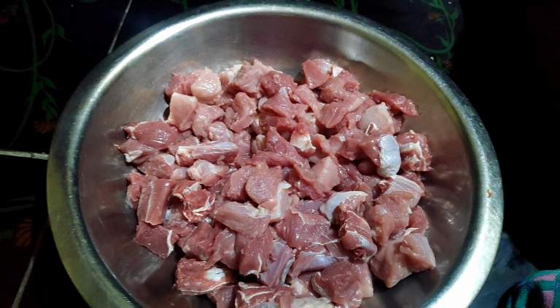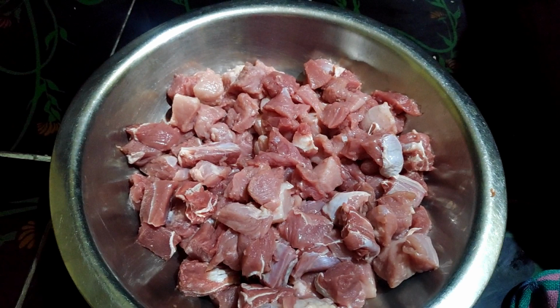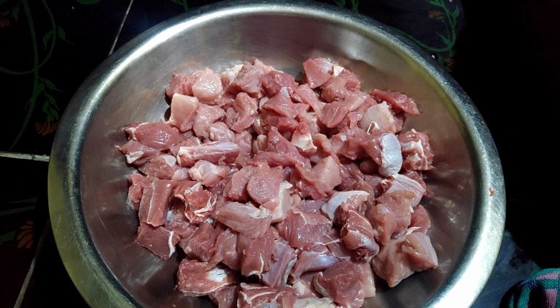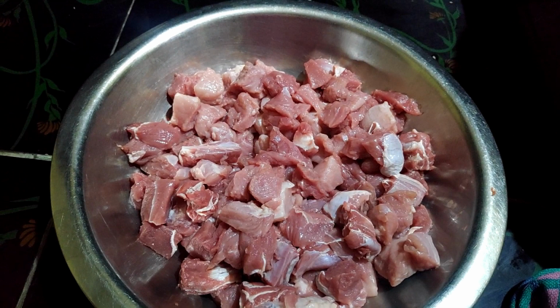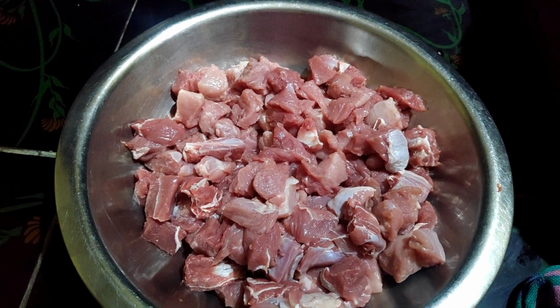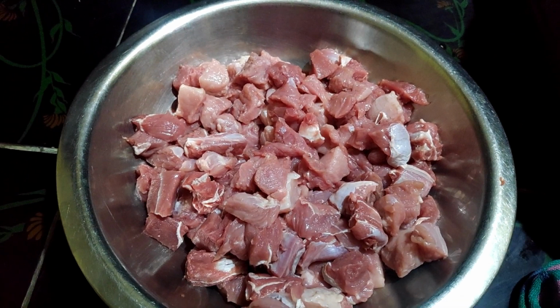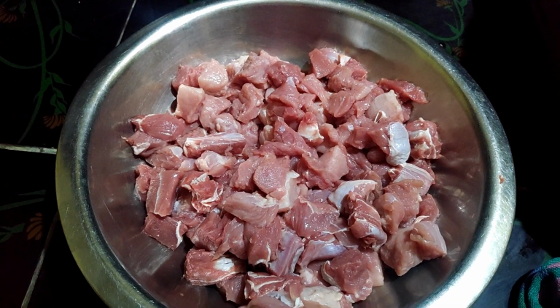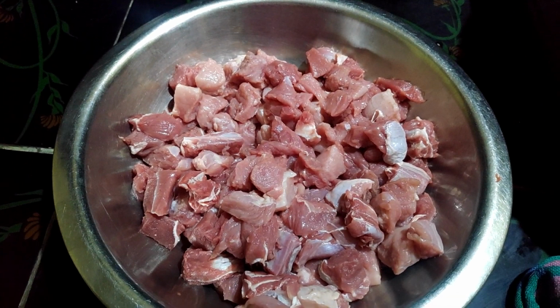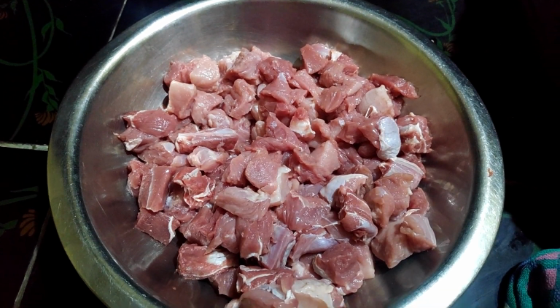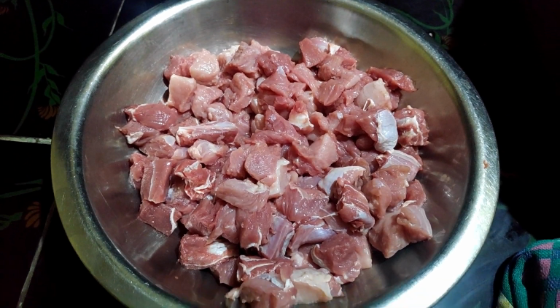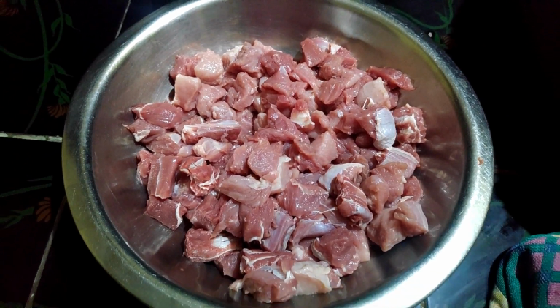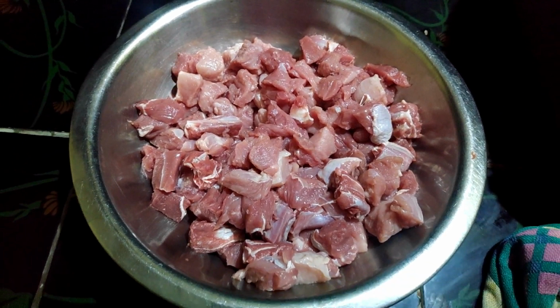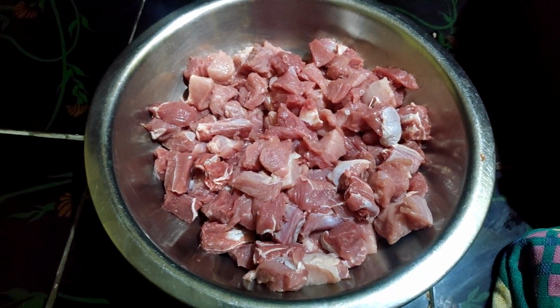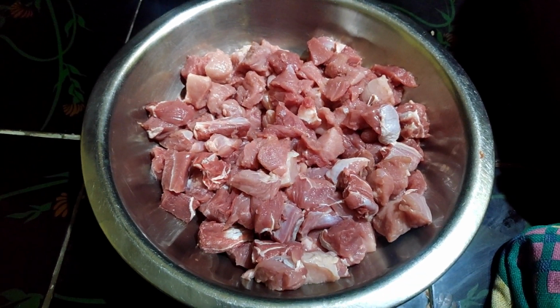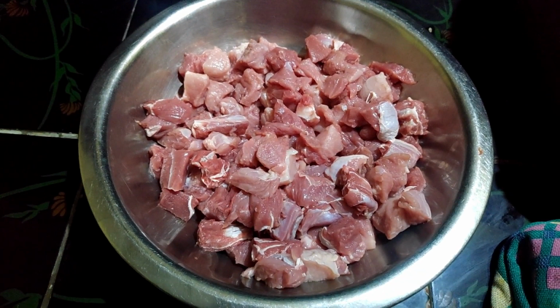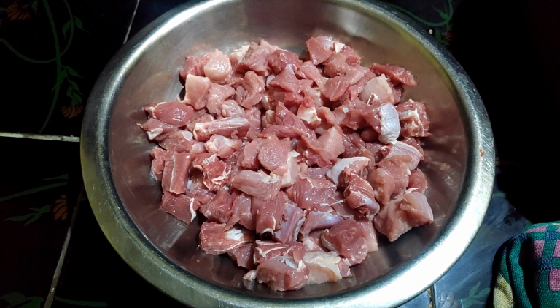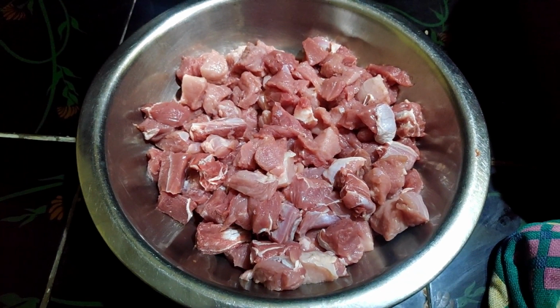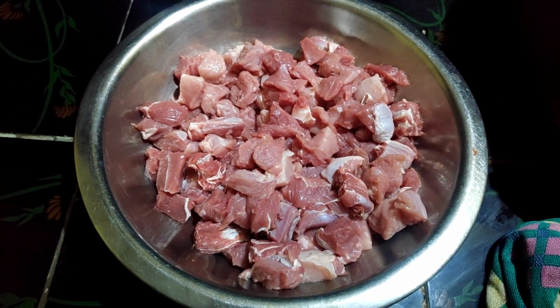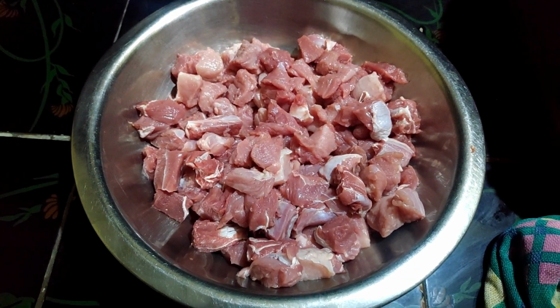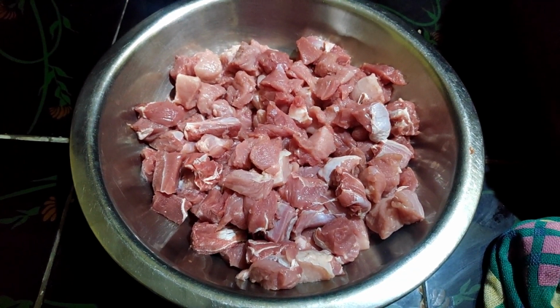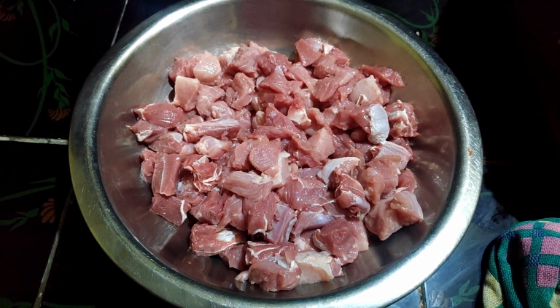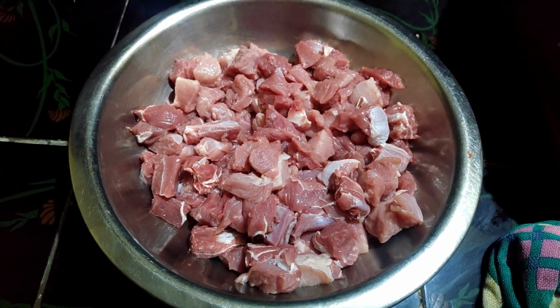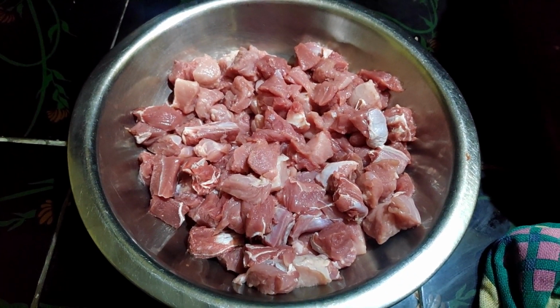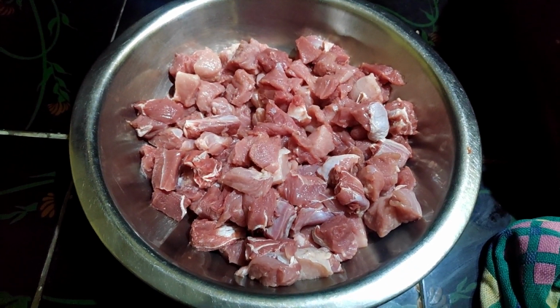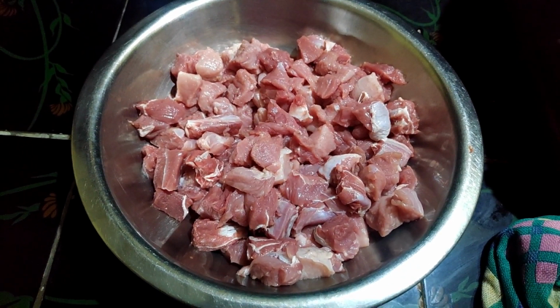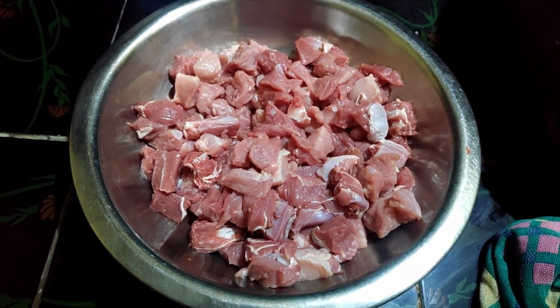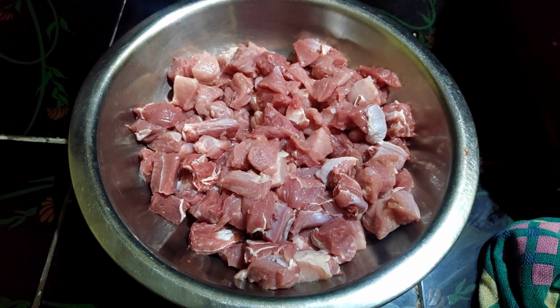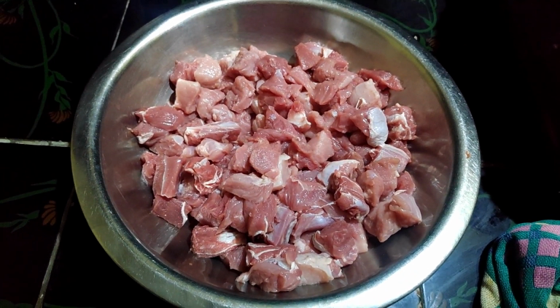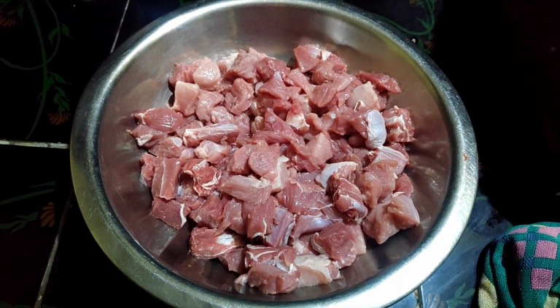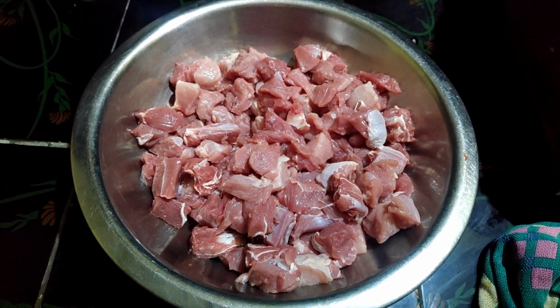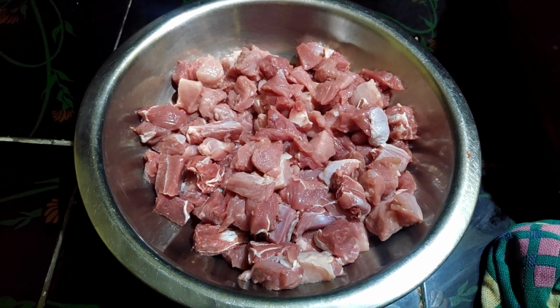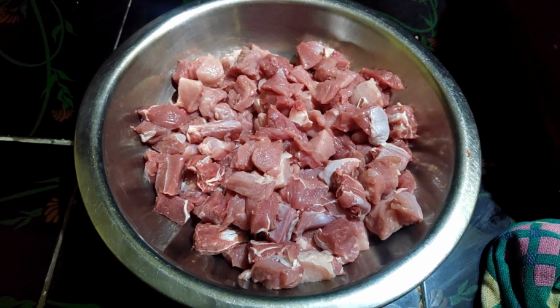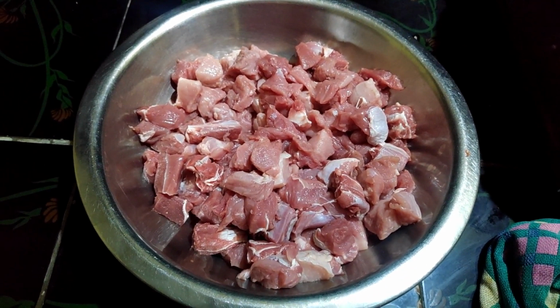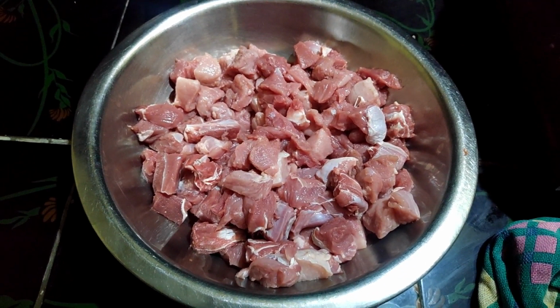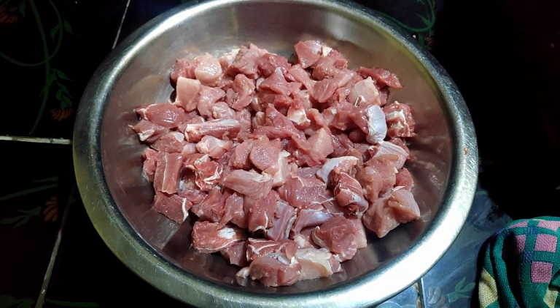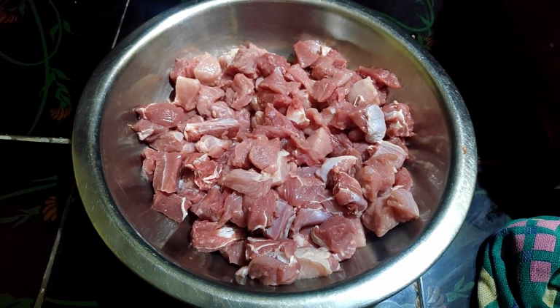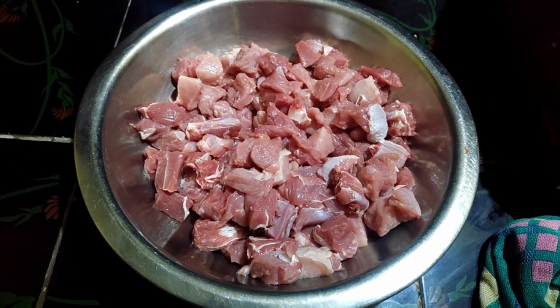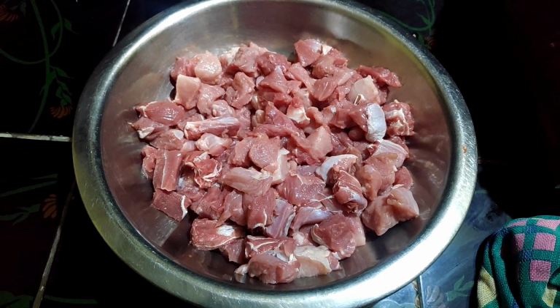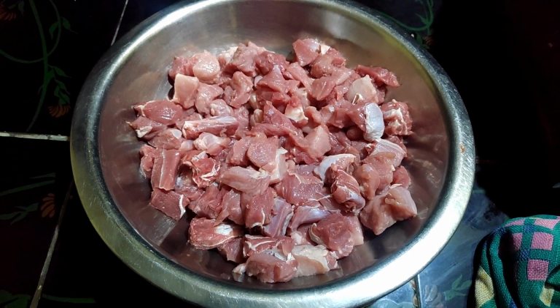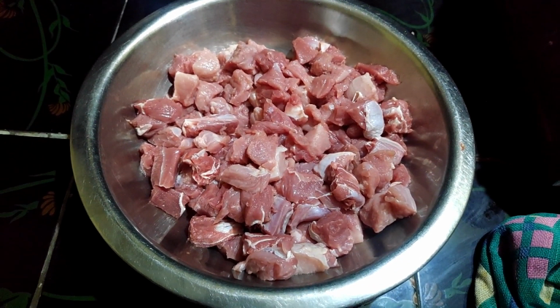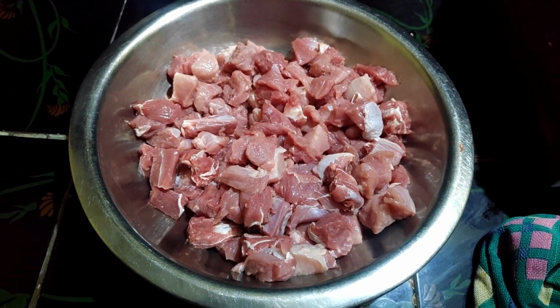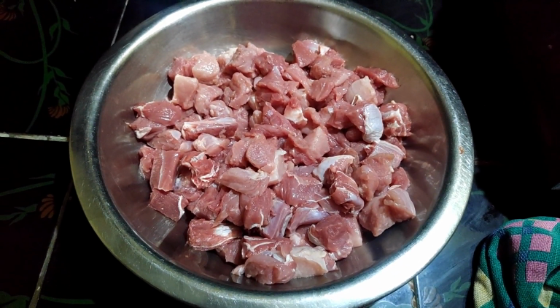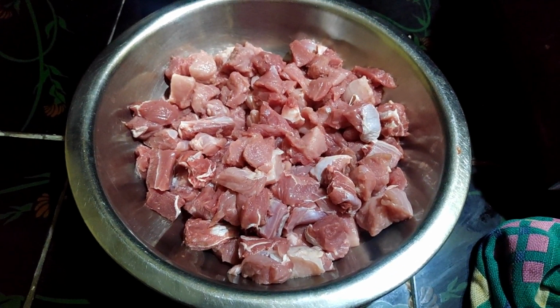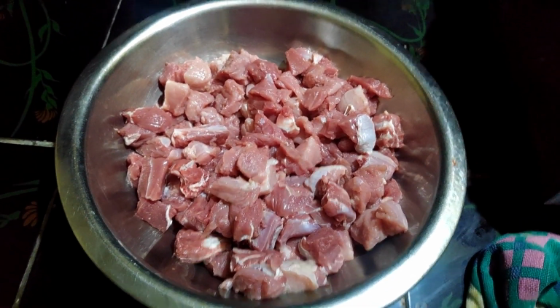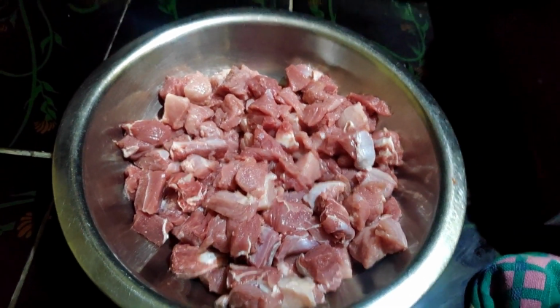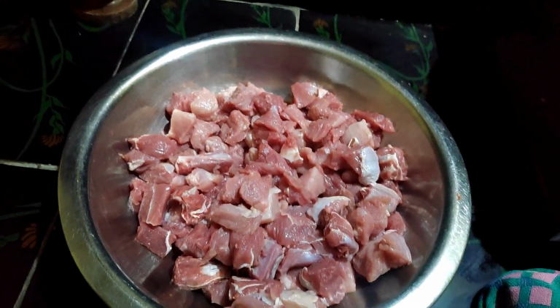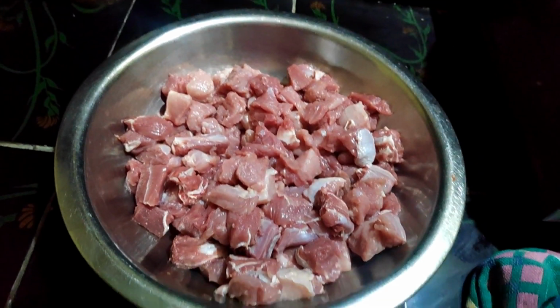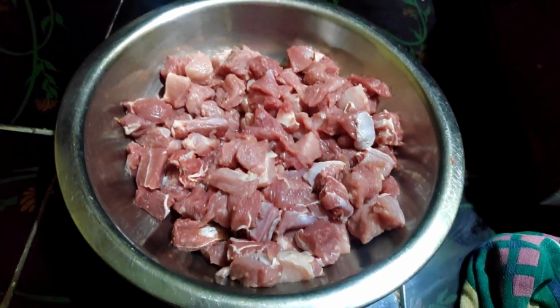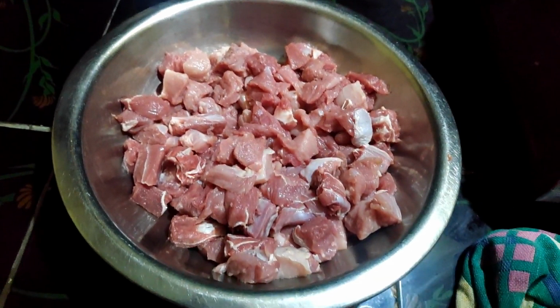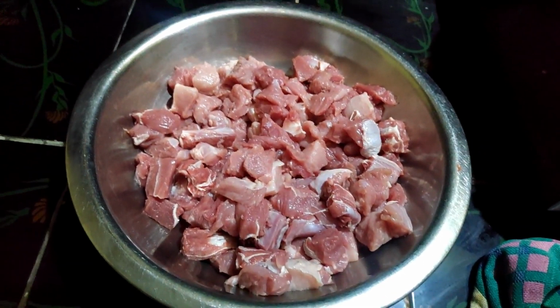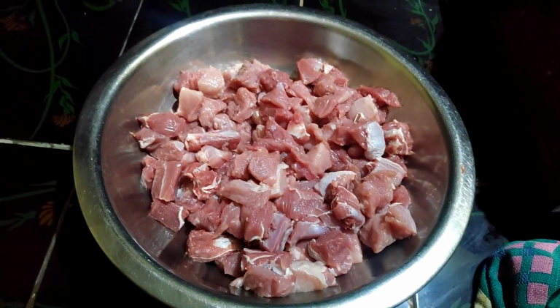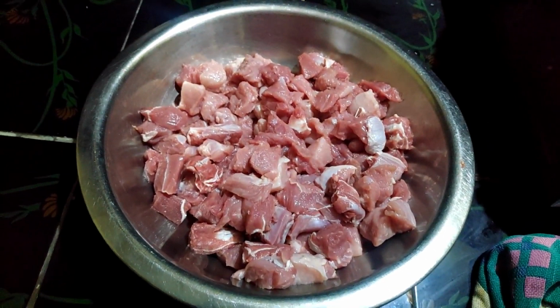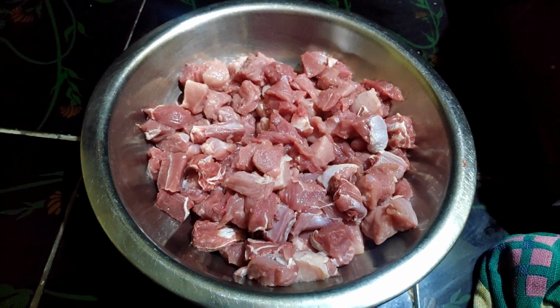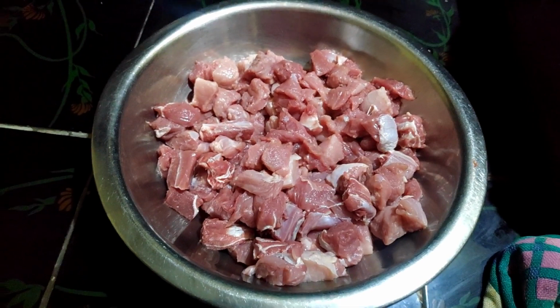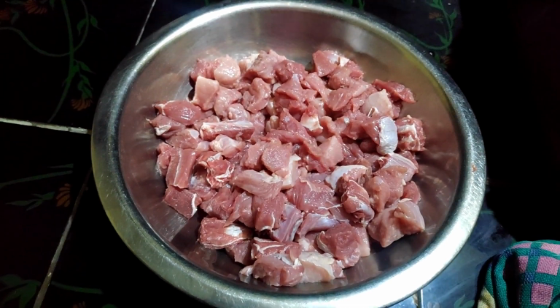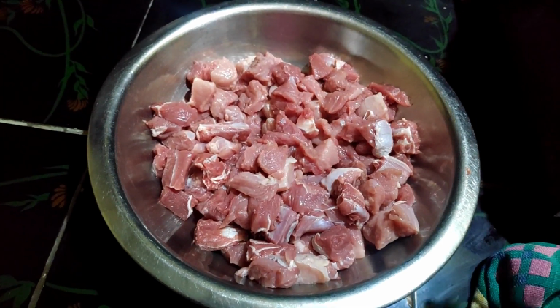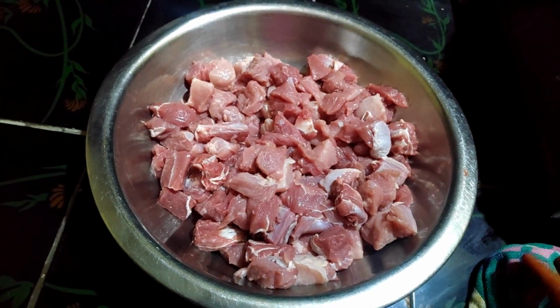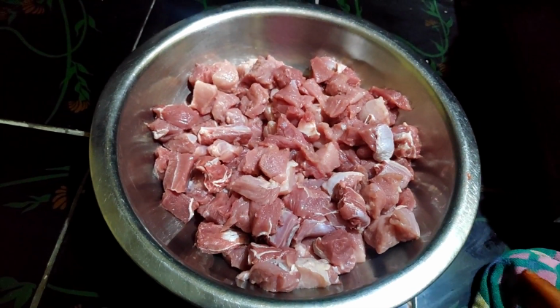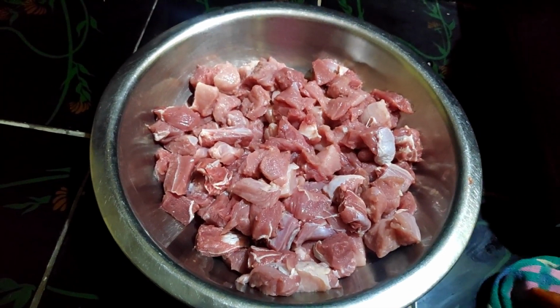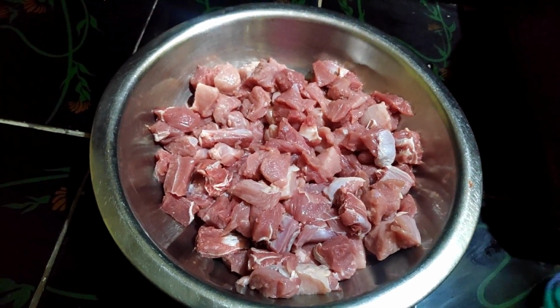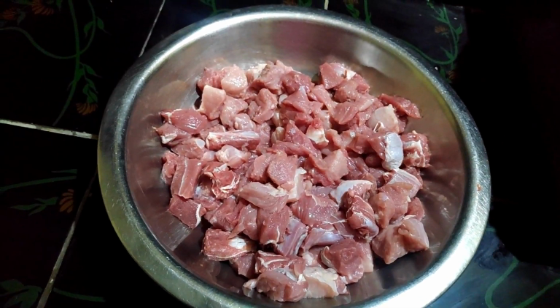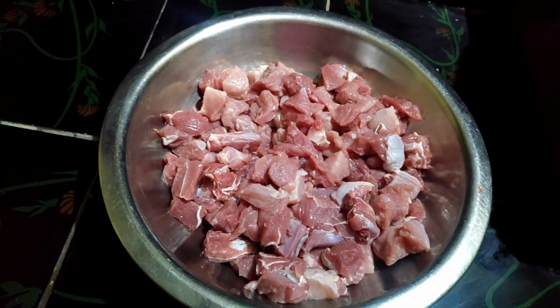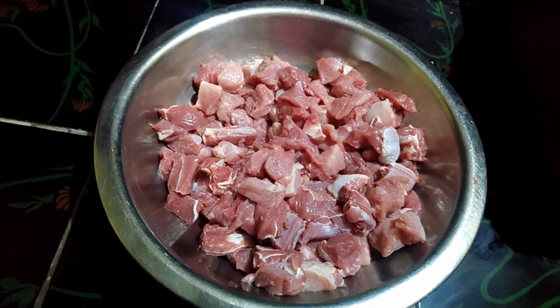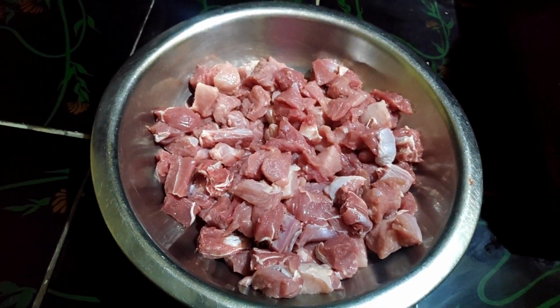Hello! I am making a recipe for the mutton pickle.